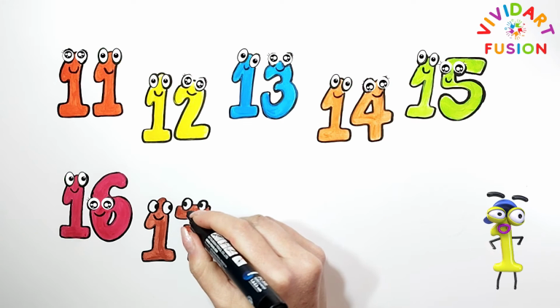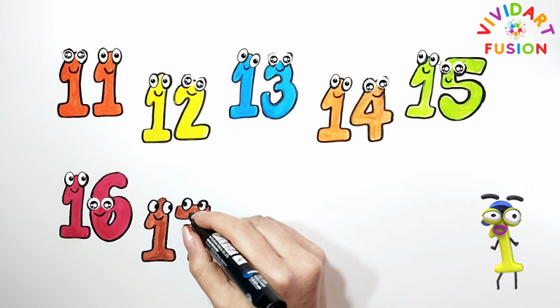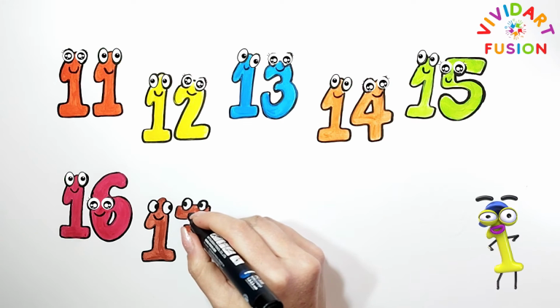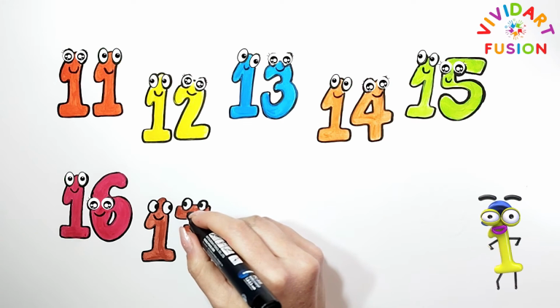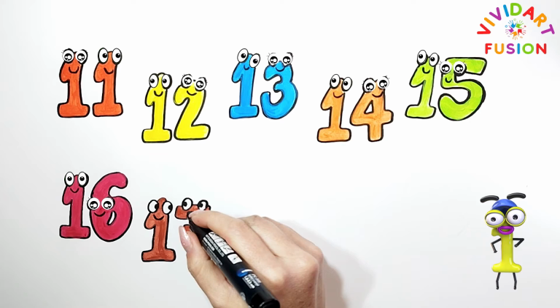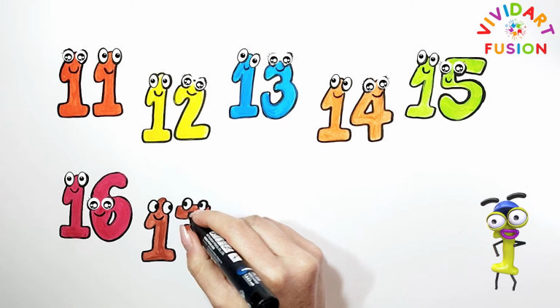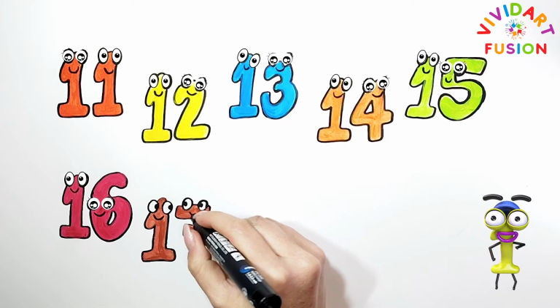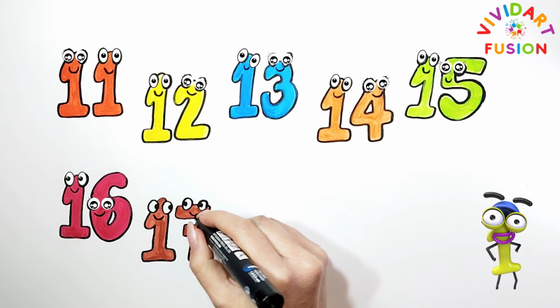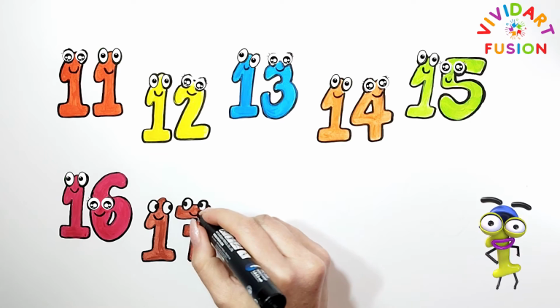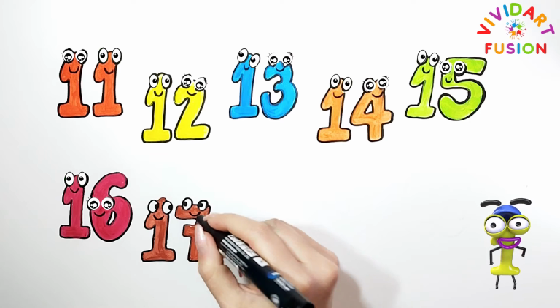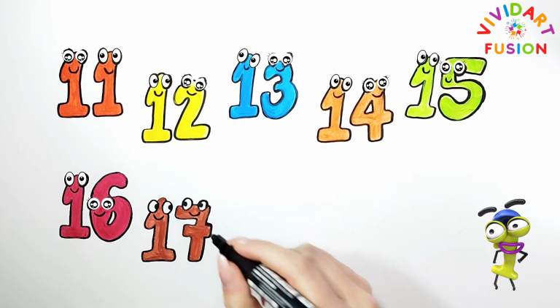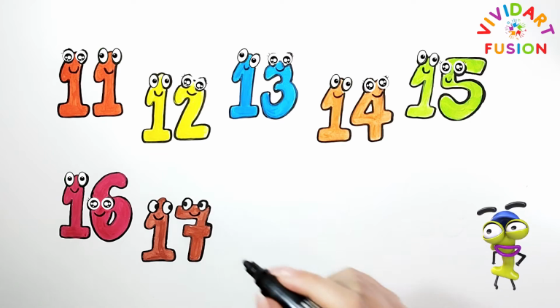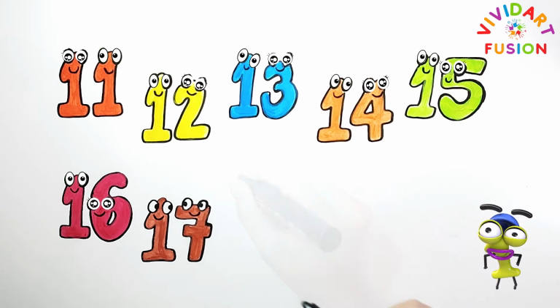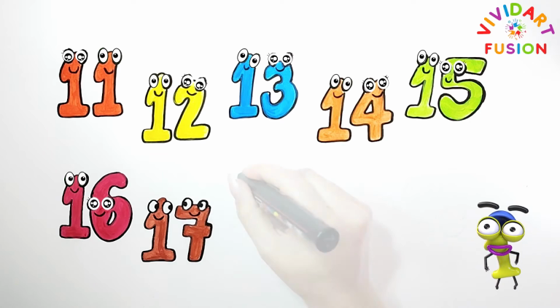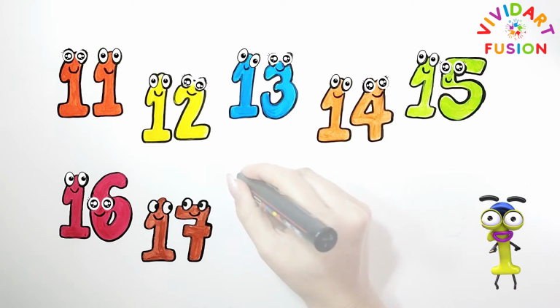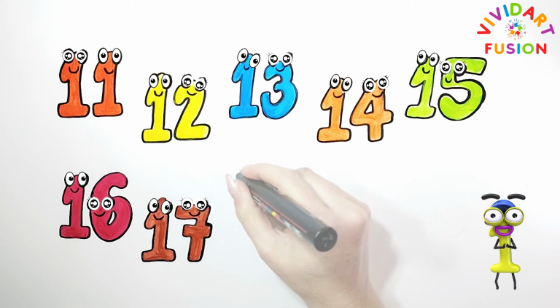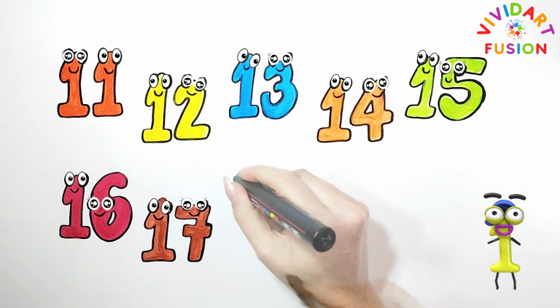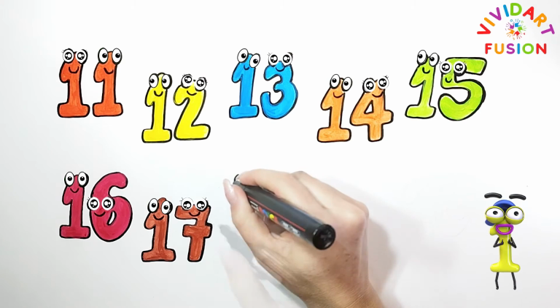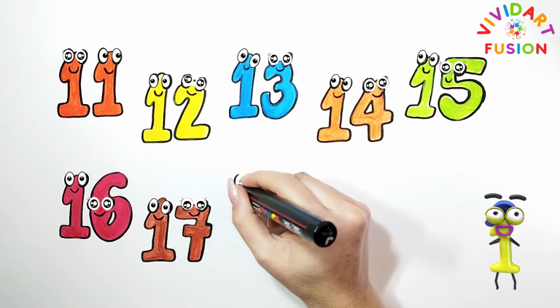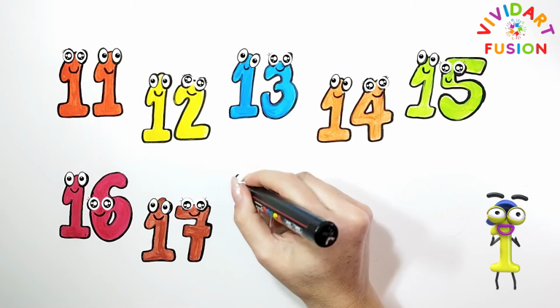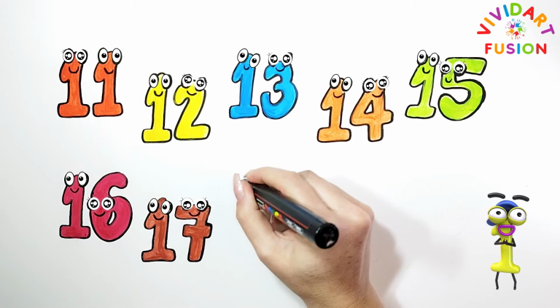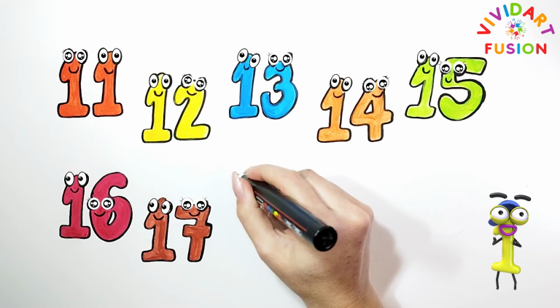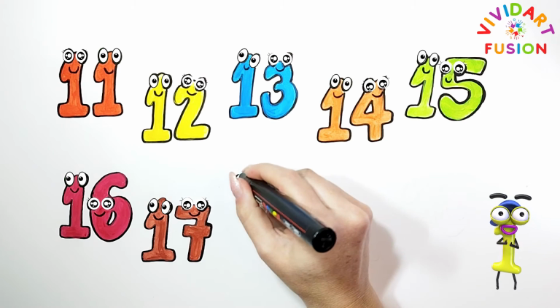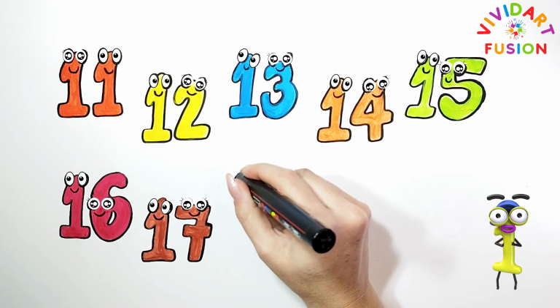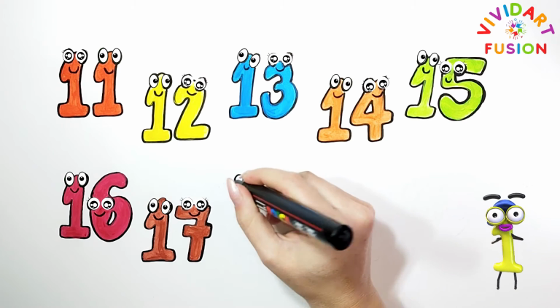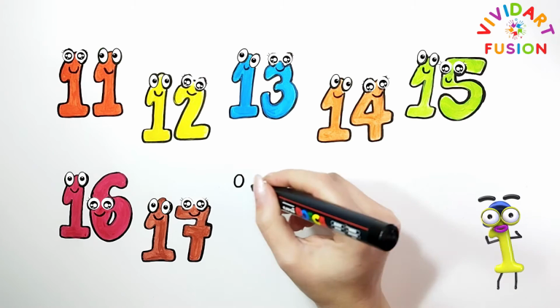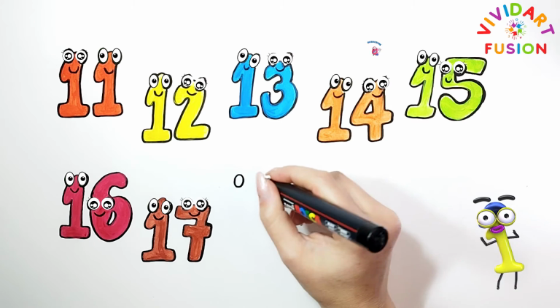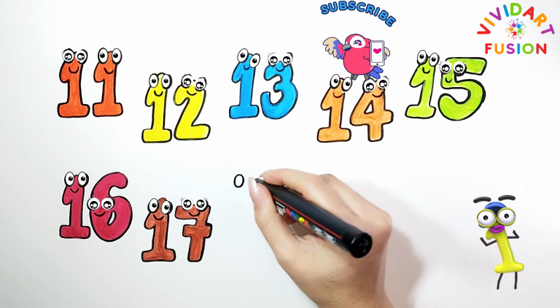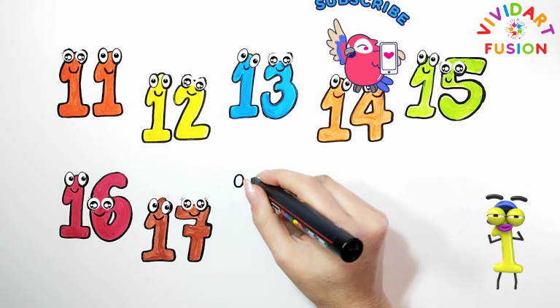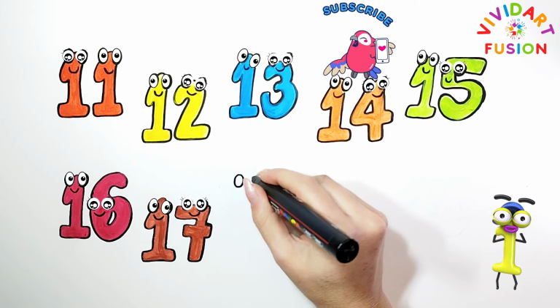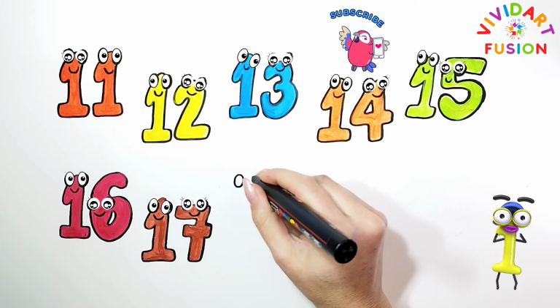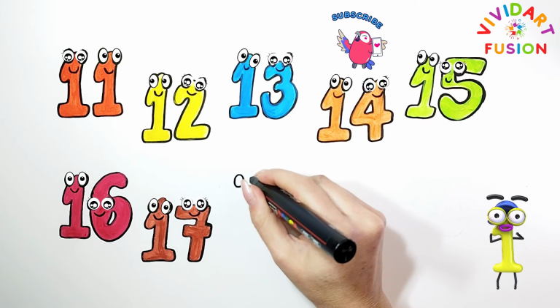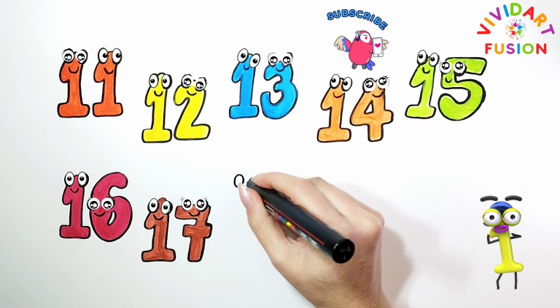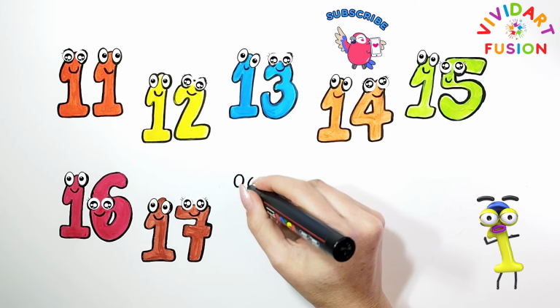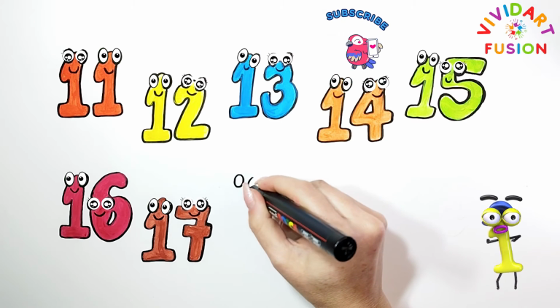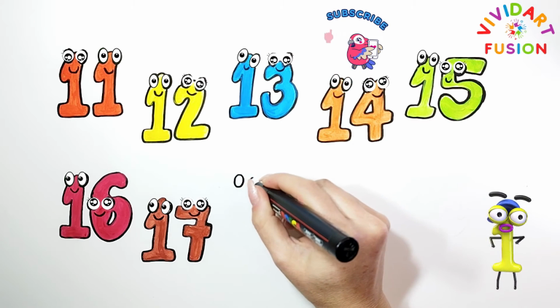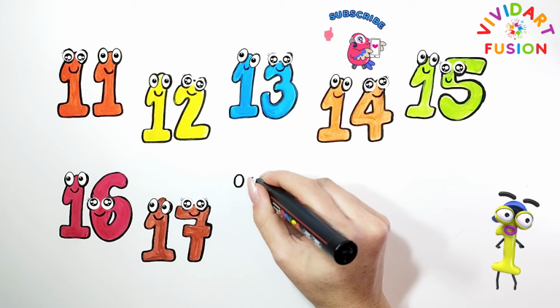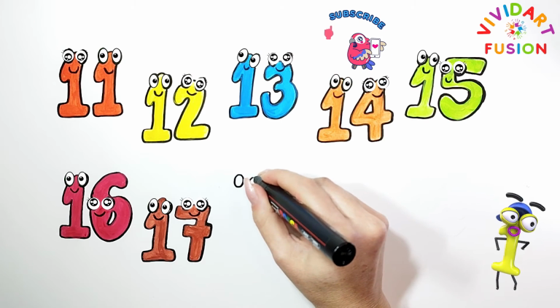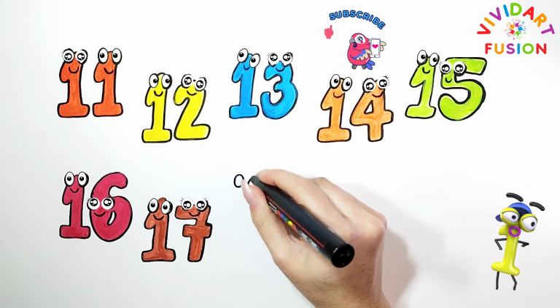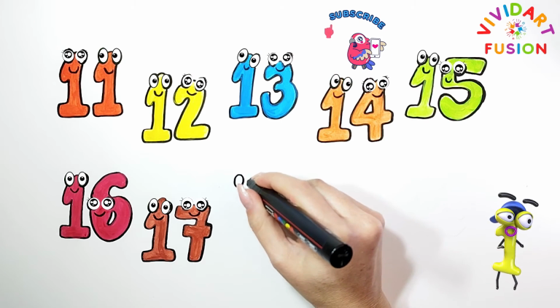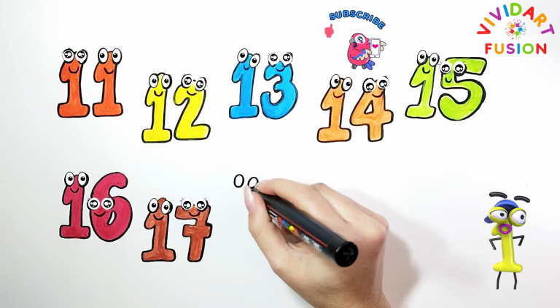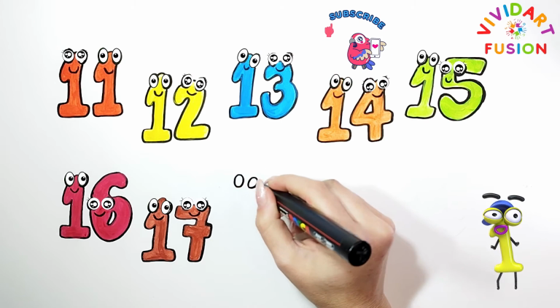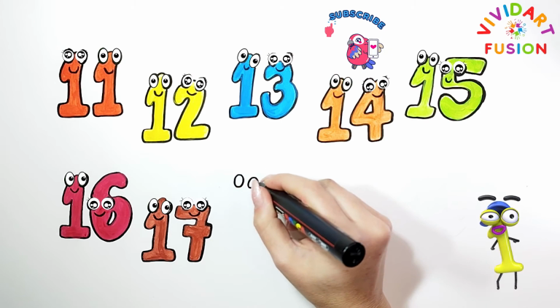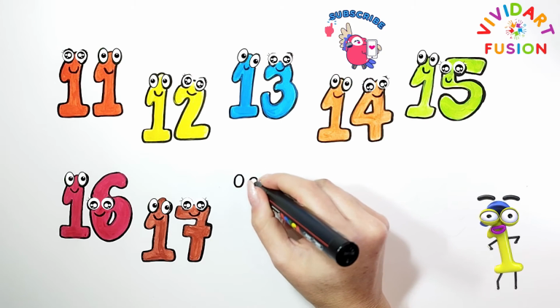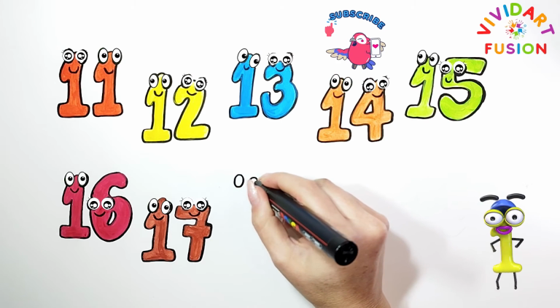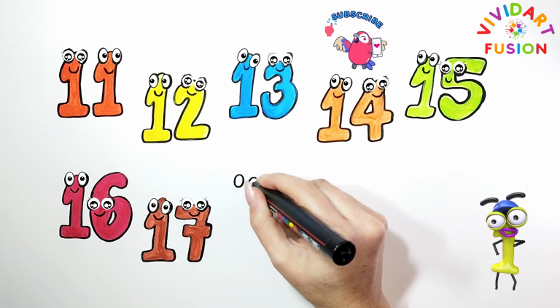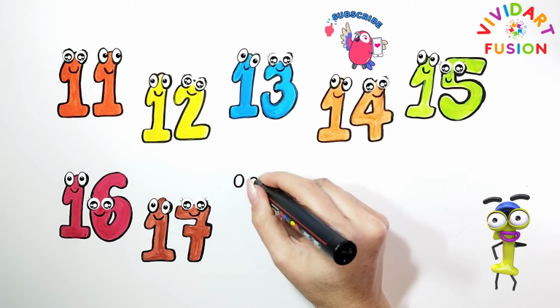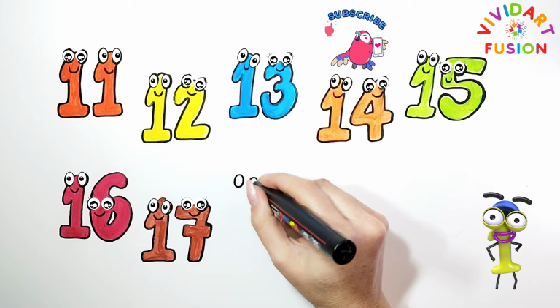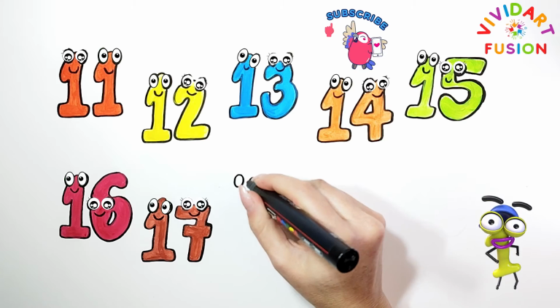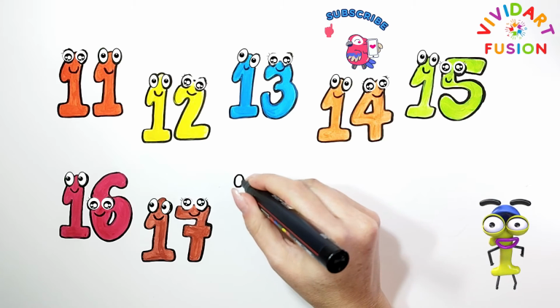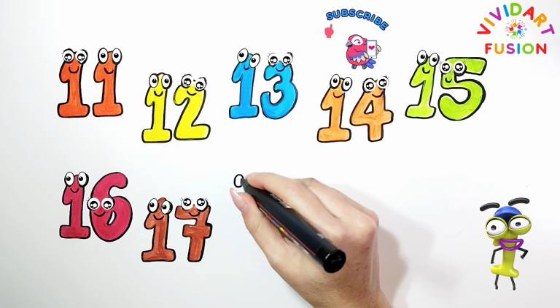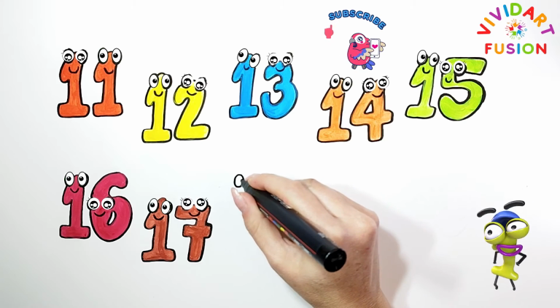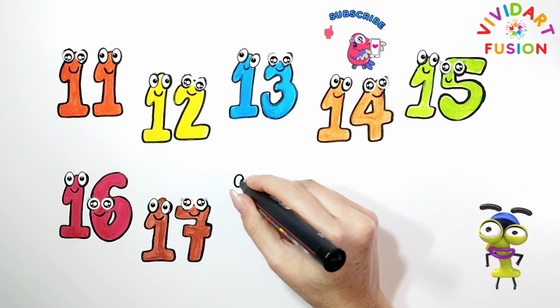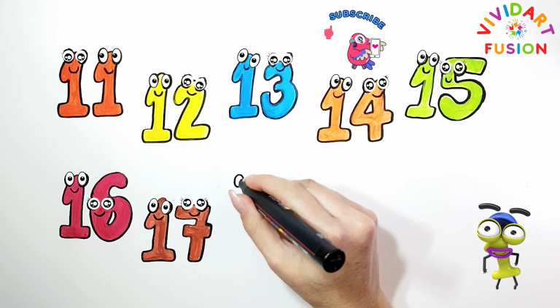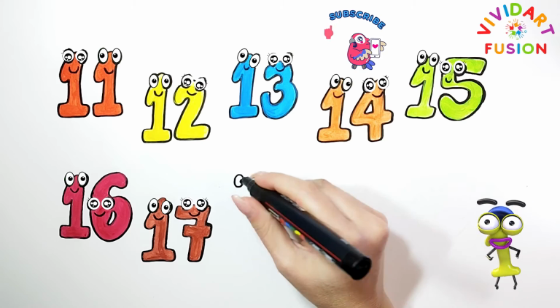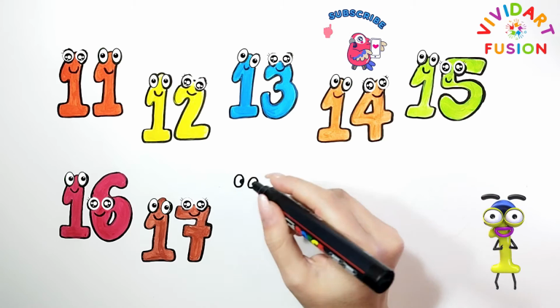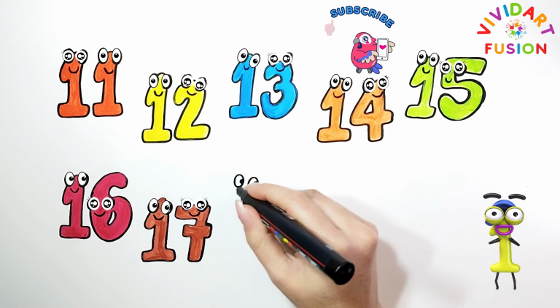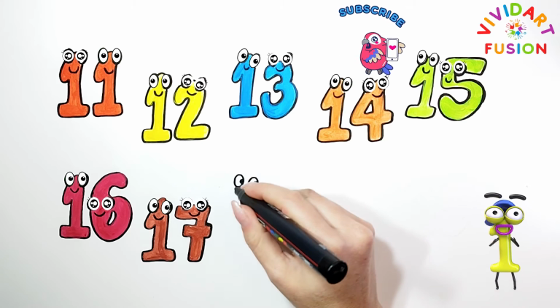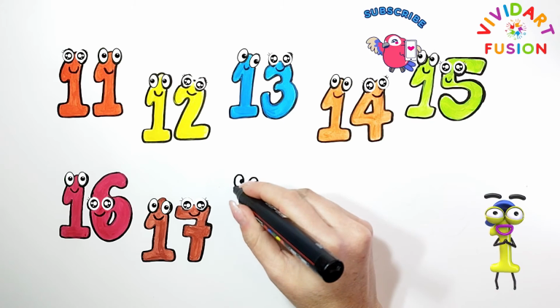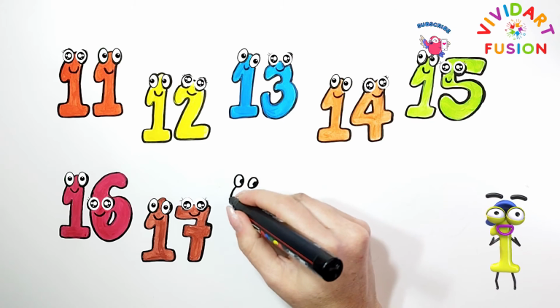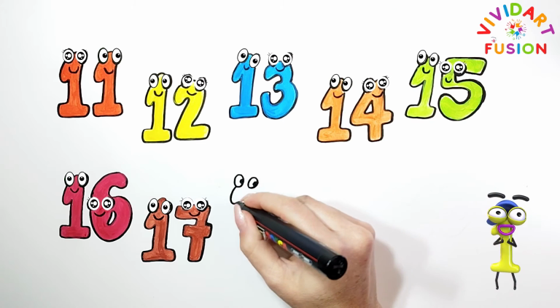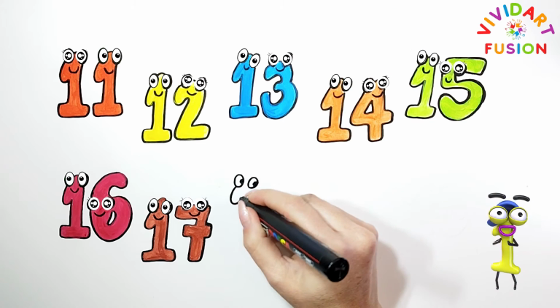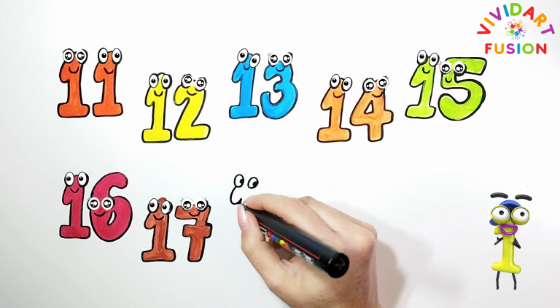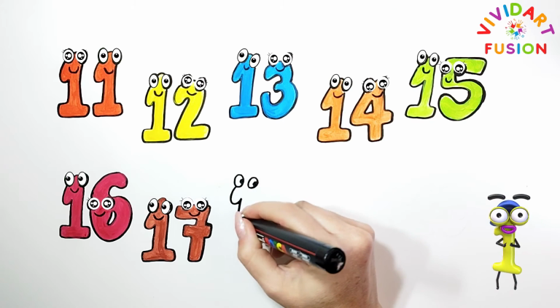The number is 17. We are currently using green. Let's color the number 7. Now, number 18 — we will draw it.